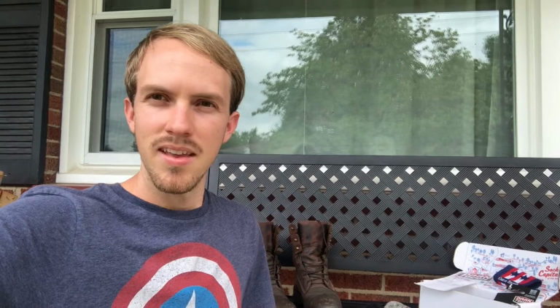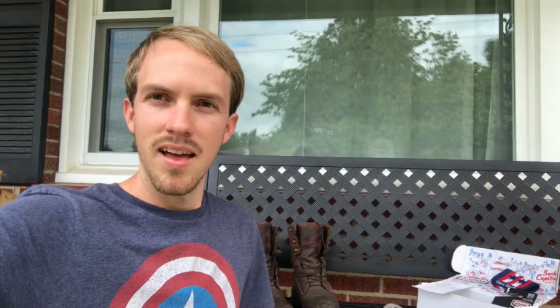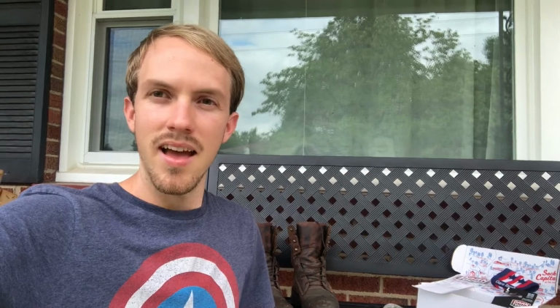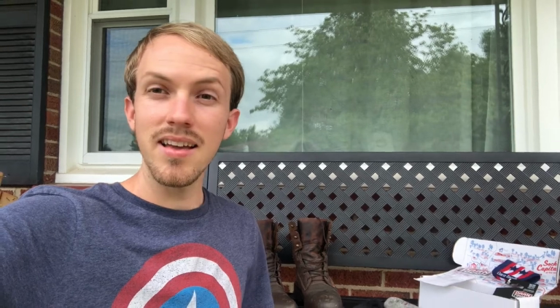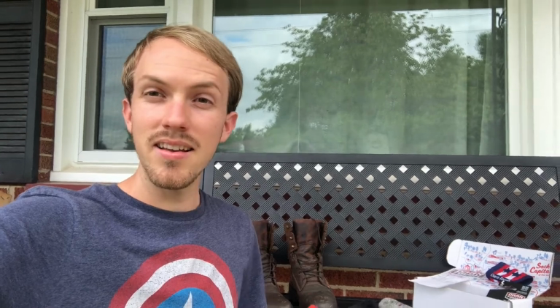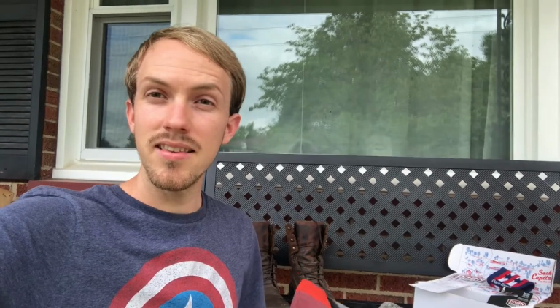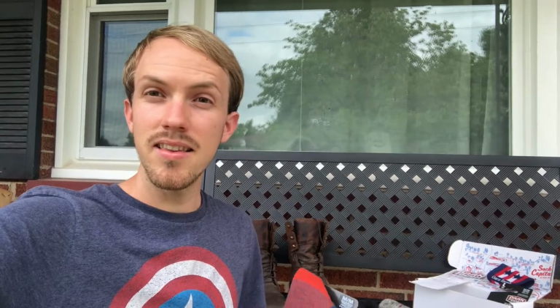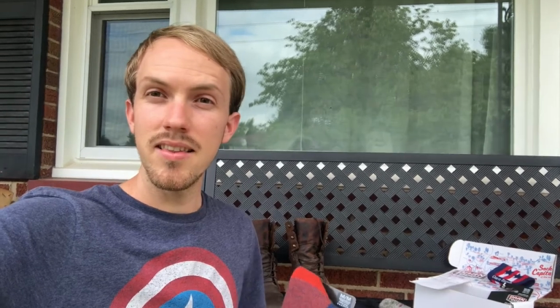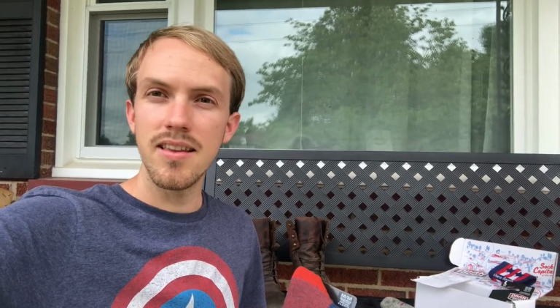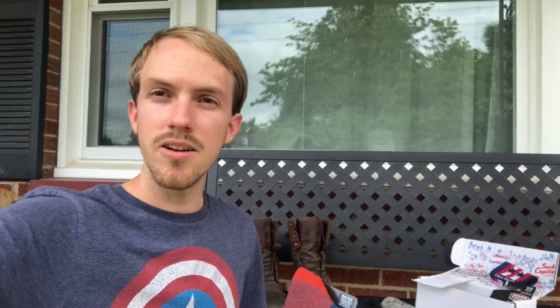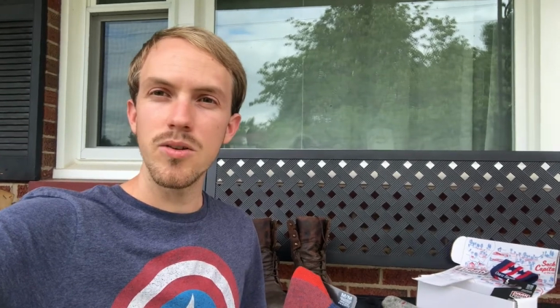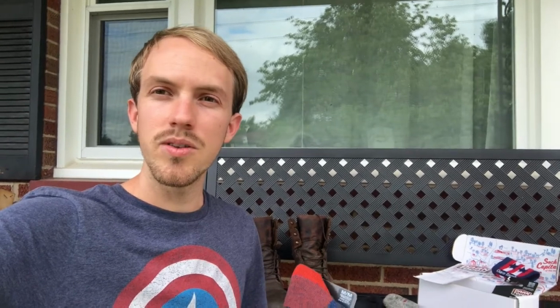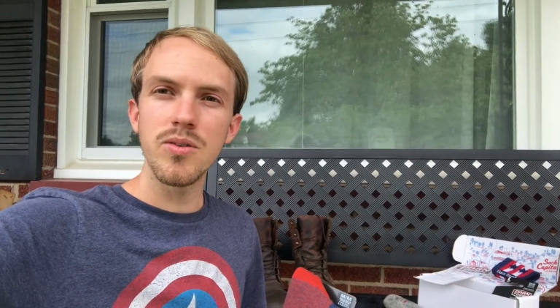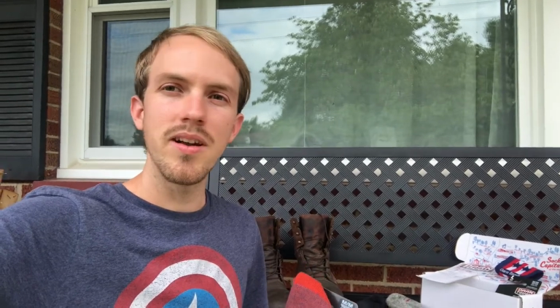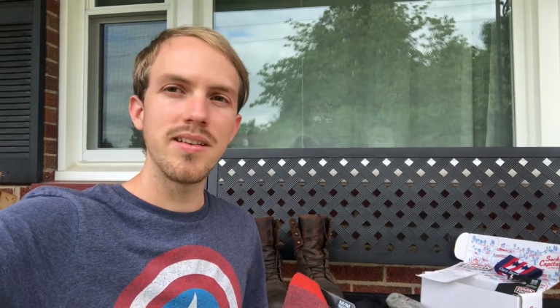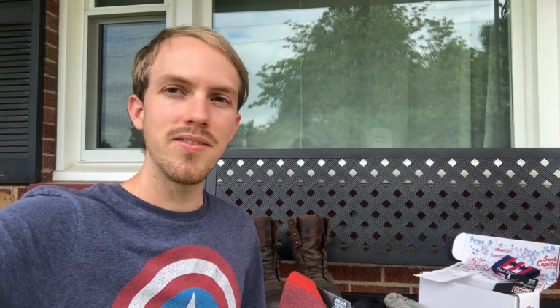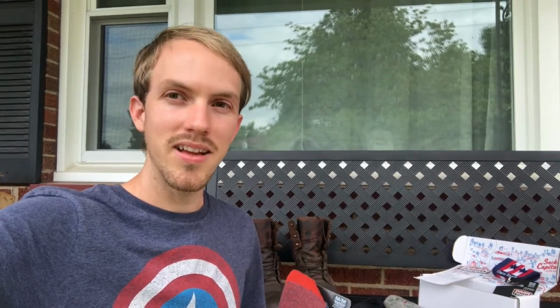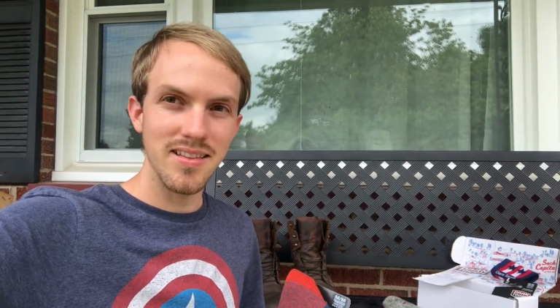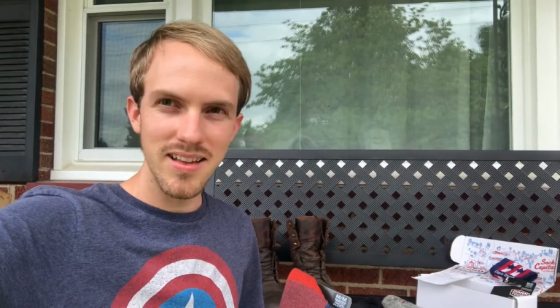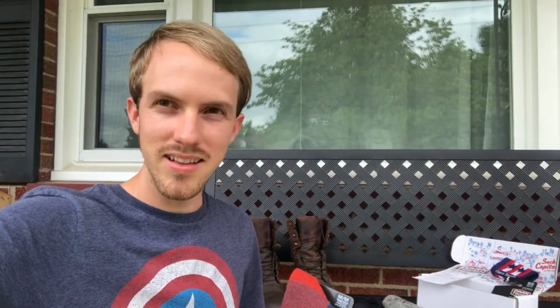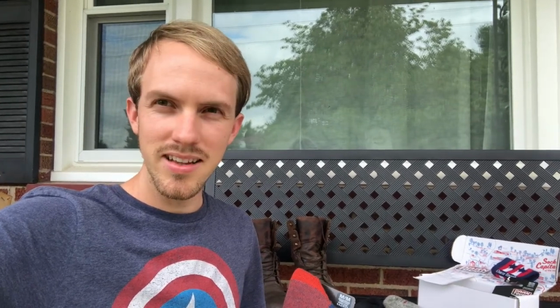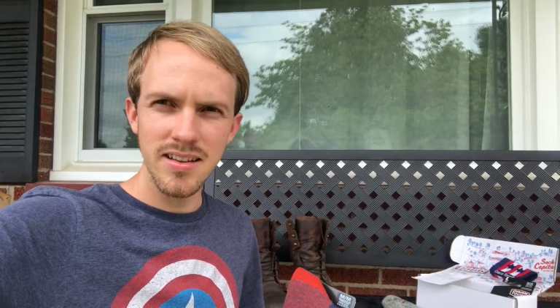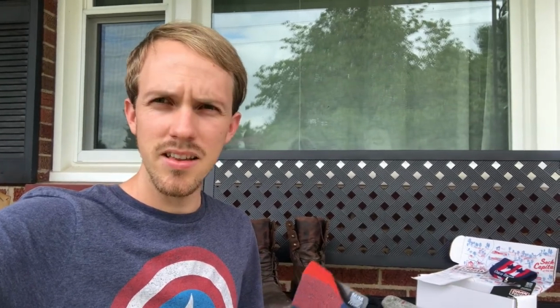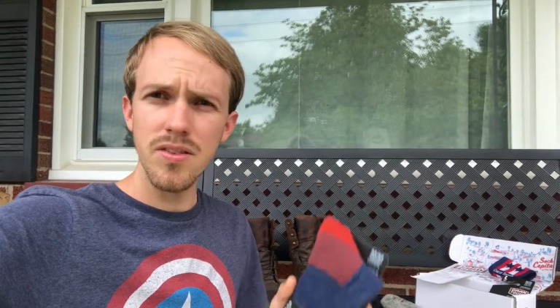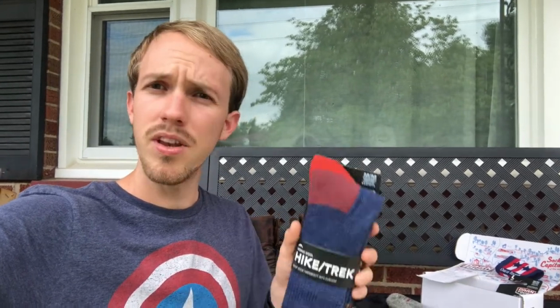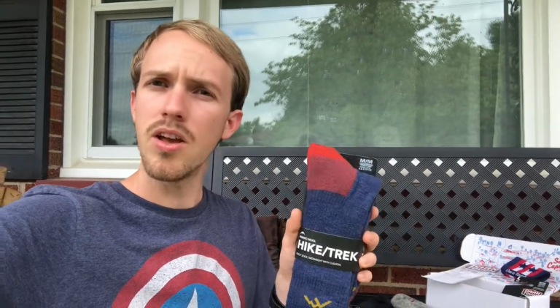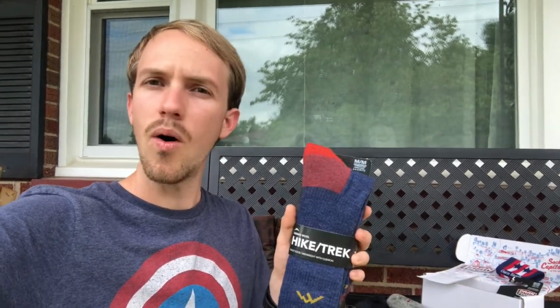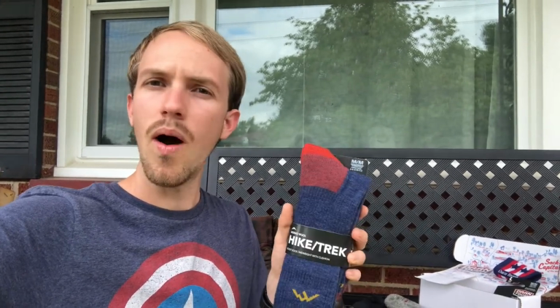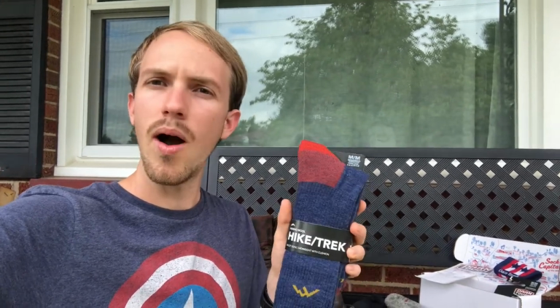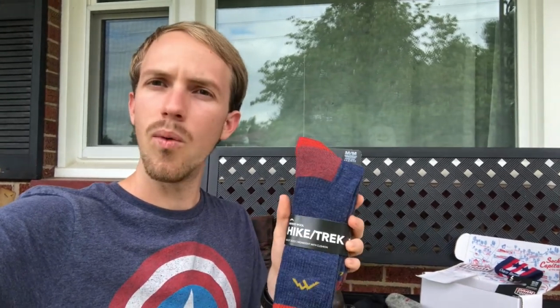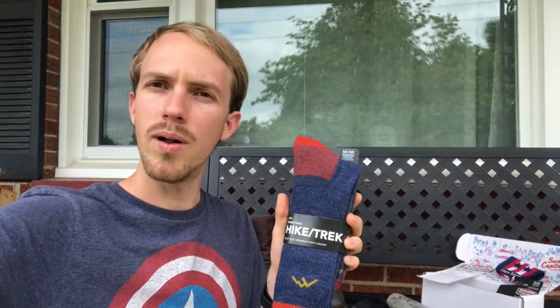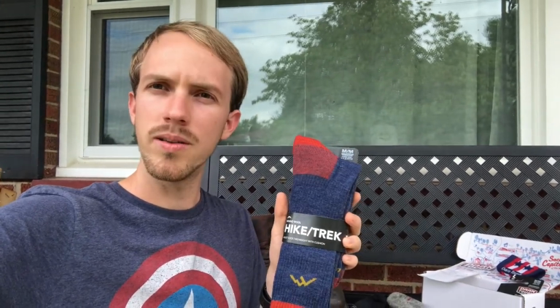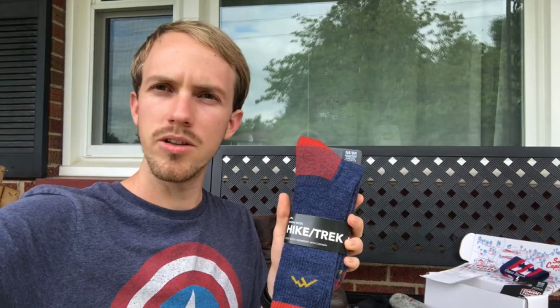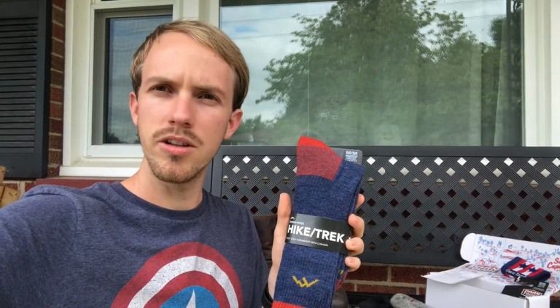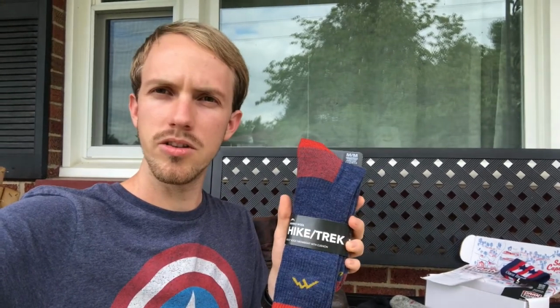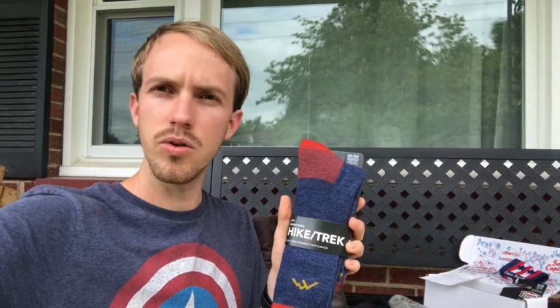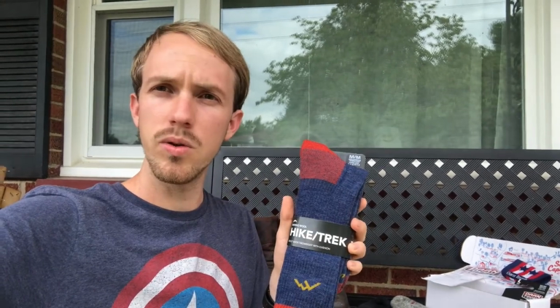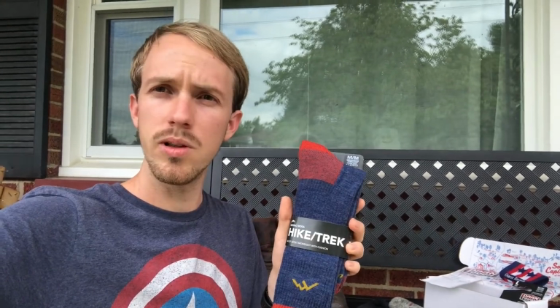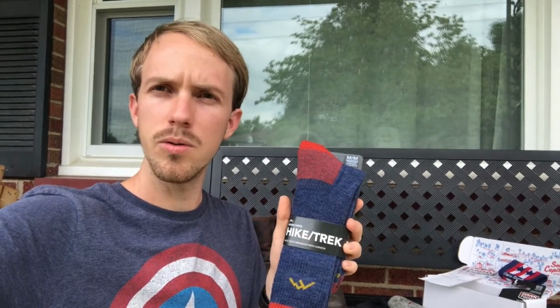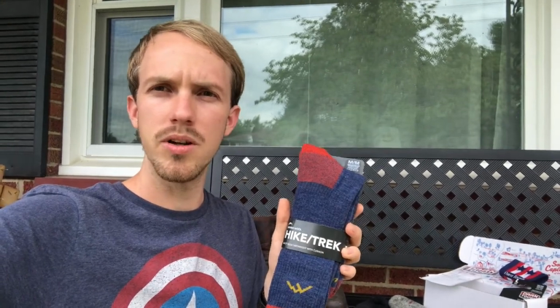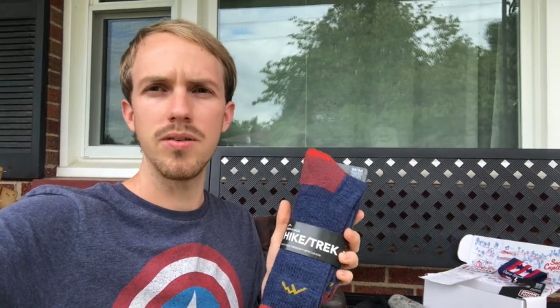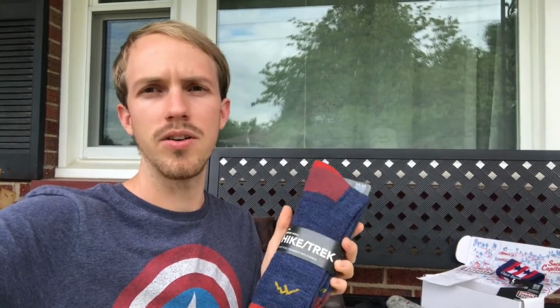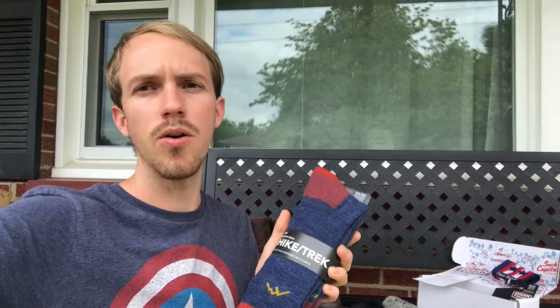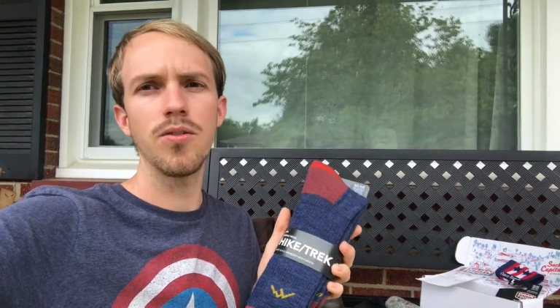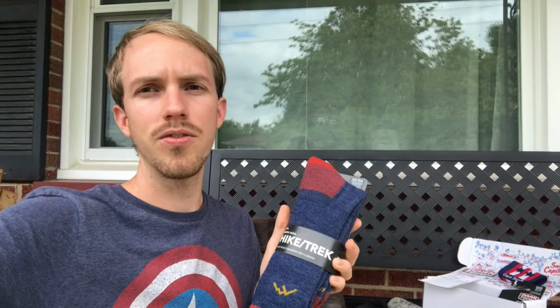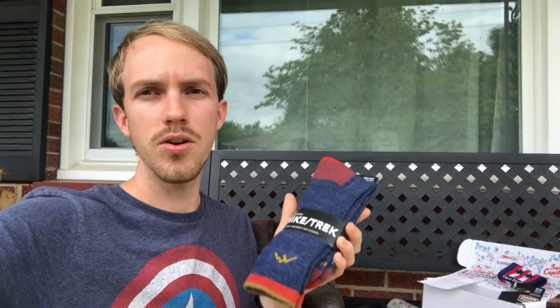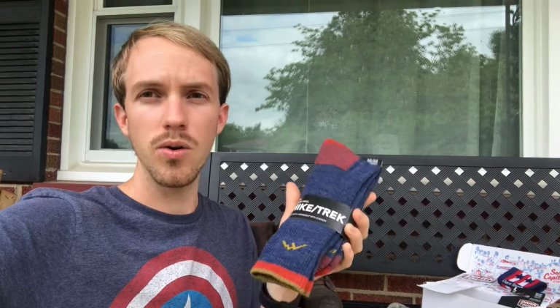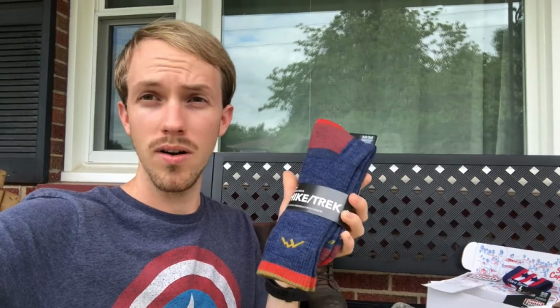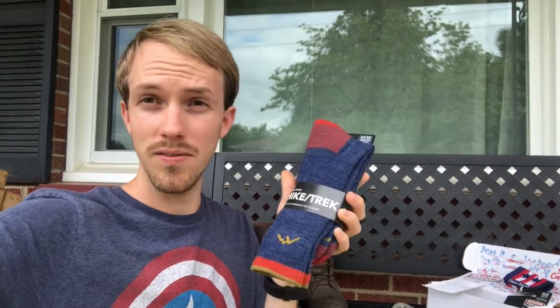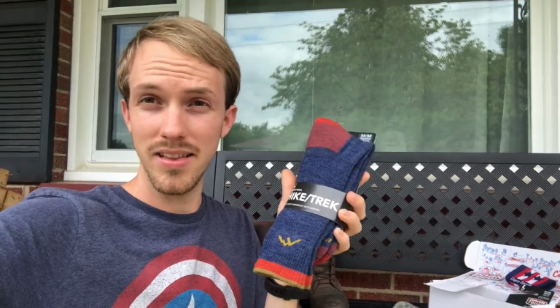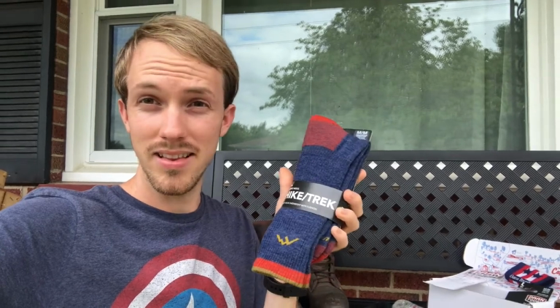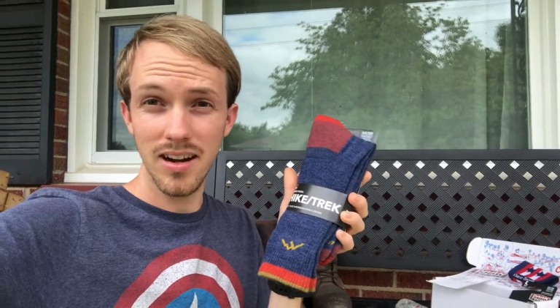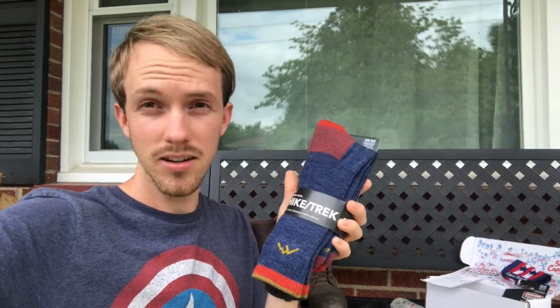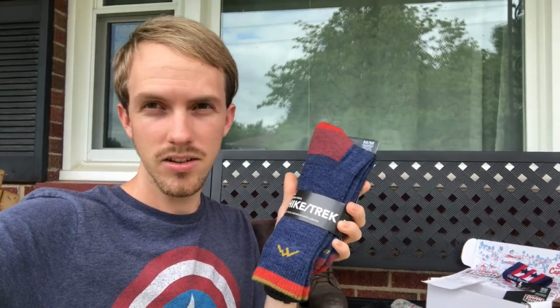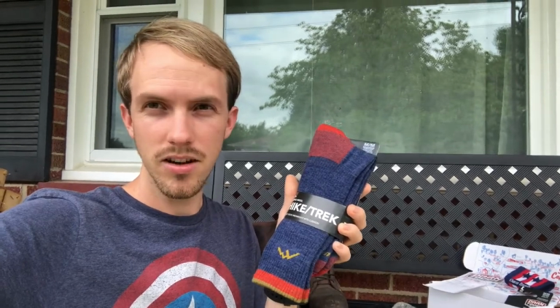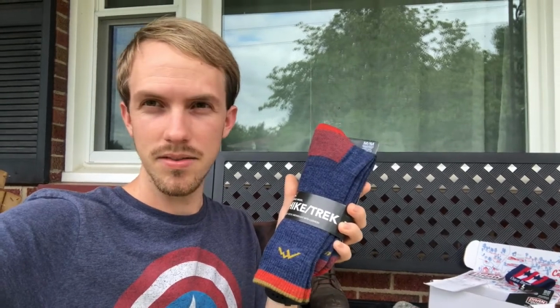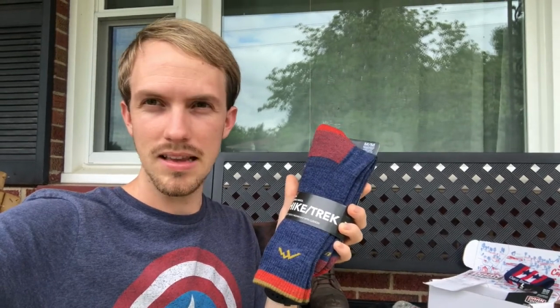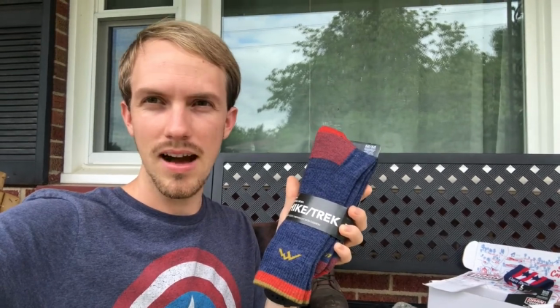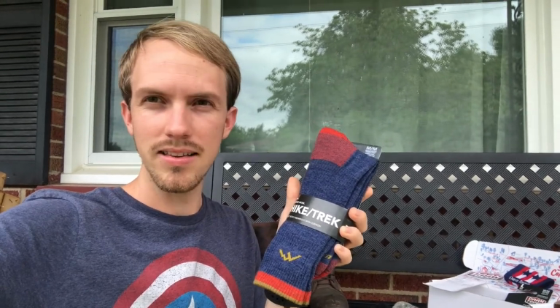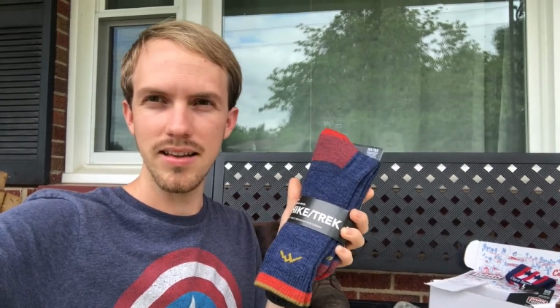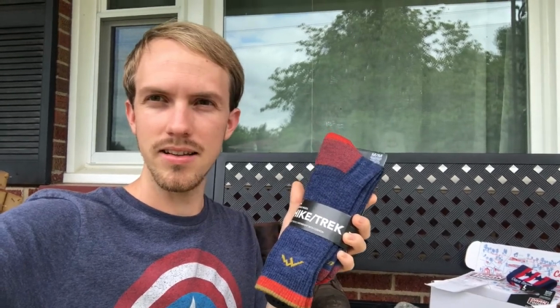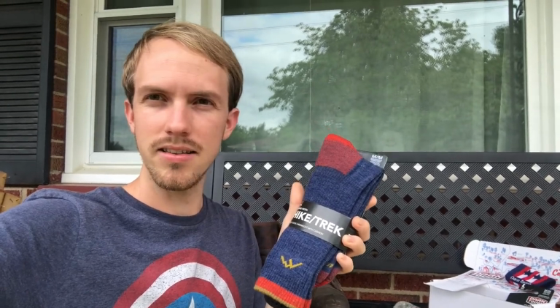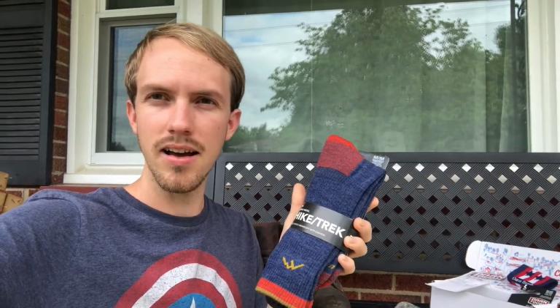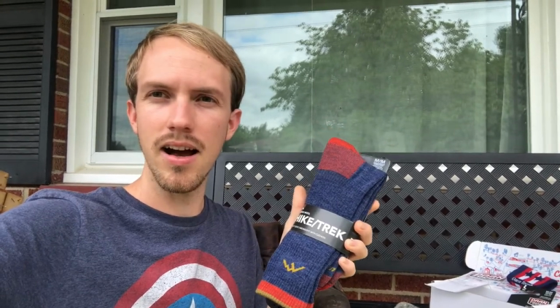Hey guys, this is Darren with Creativity Unleashed and in this video I wanted to do a little bit of an overview of the Darn Tough socks I just got.